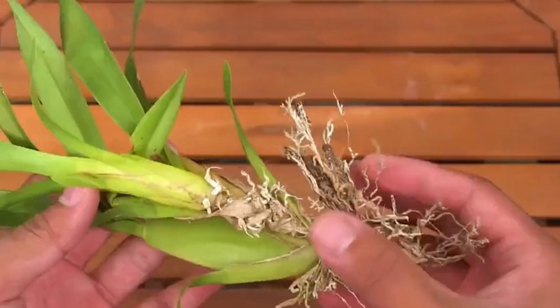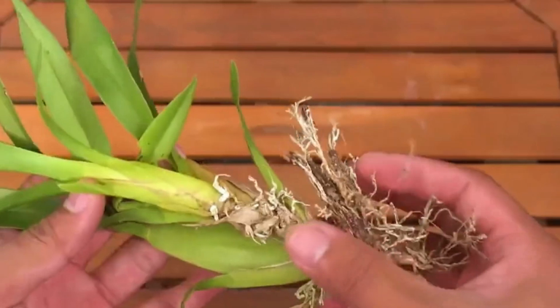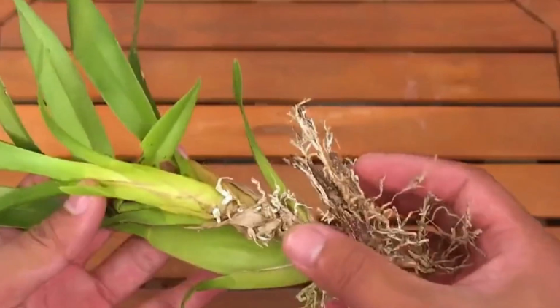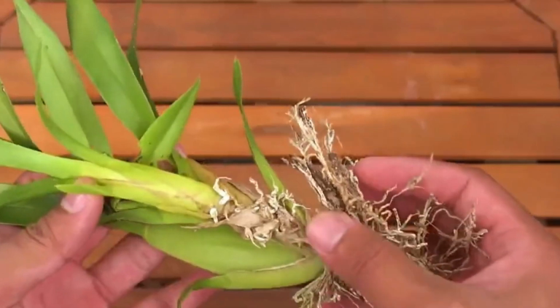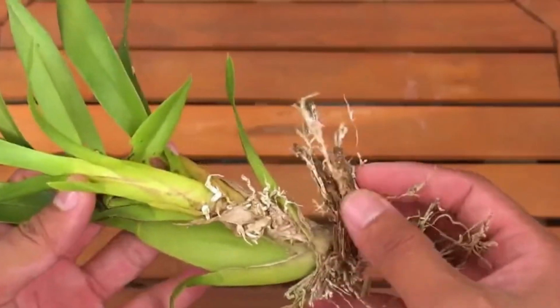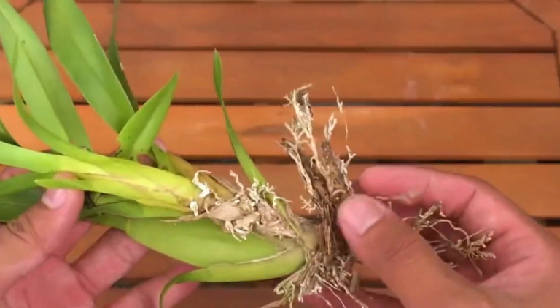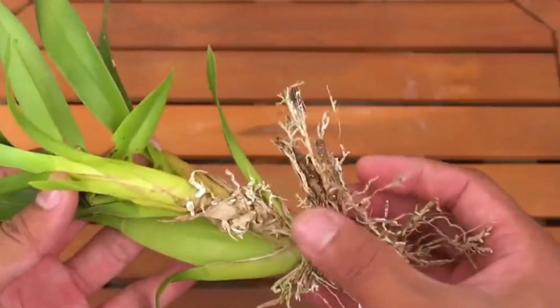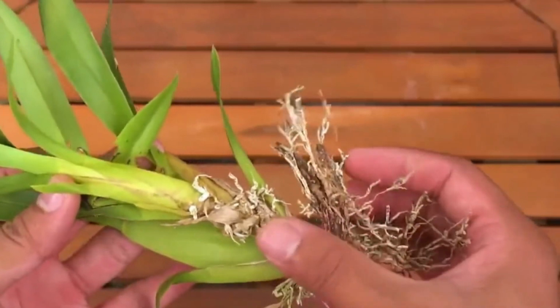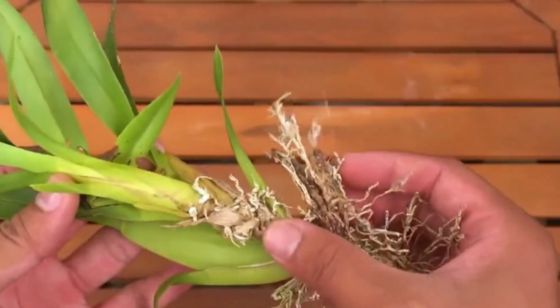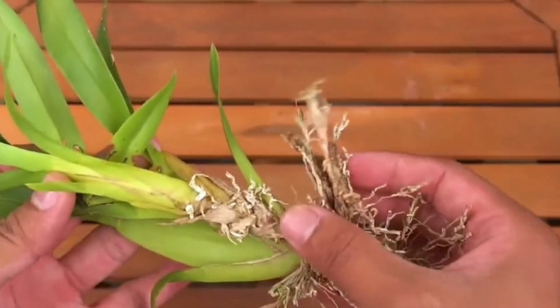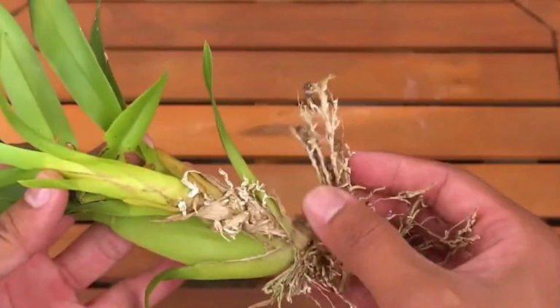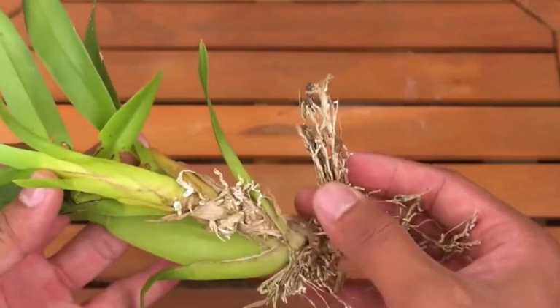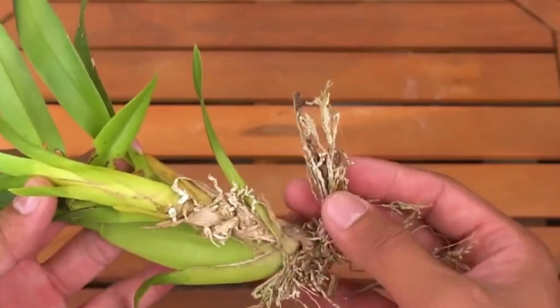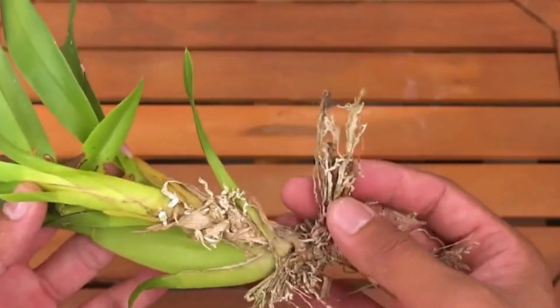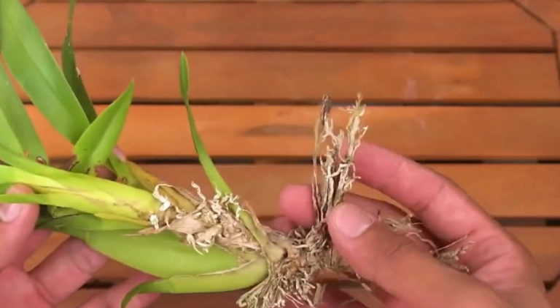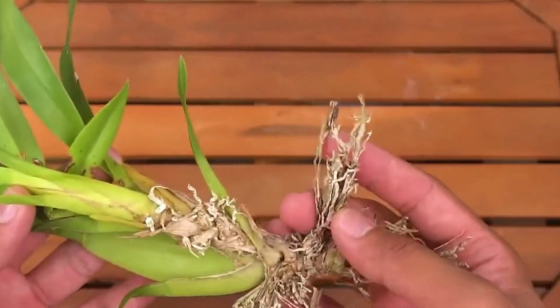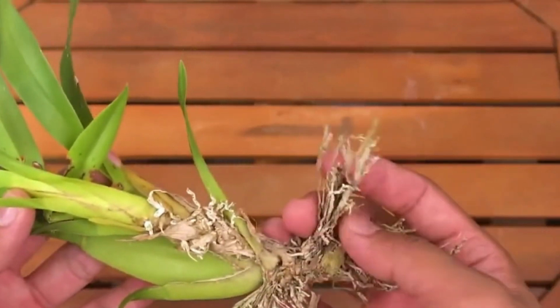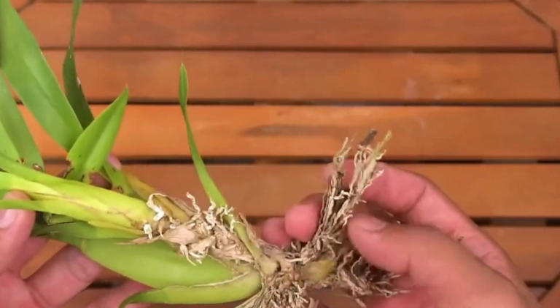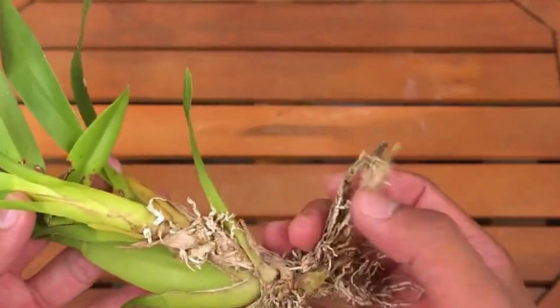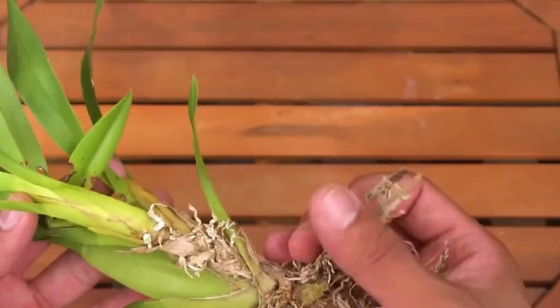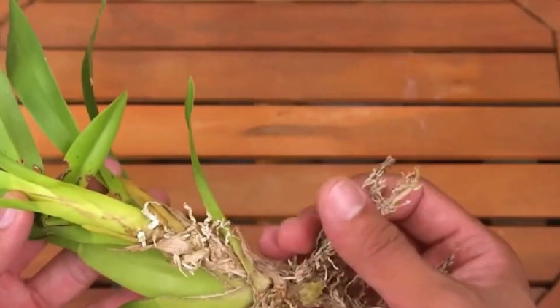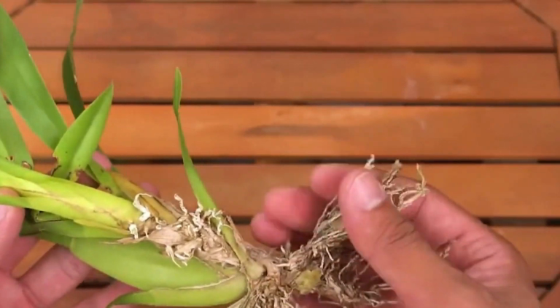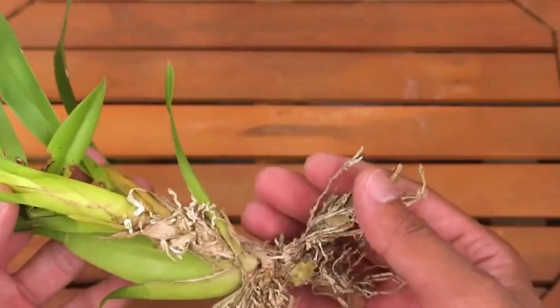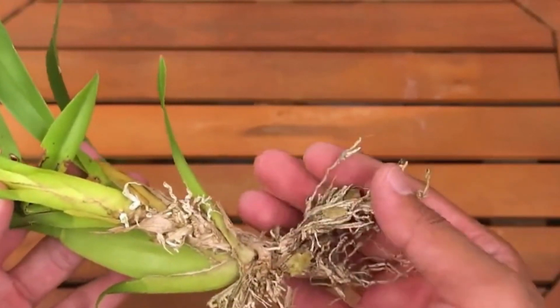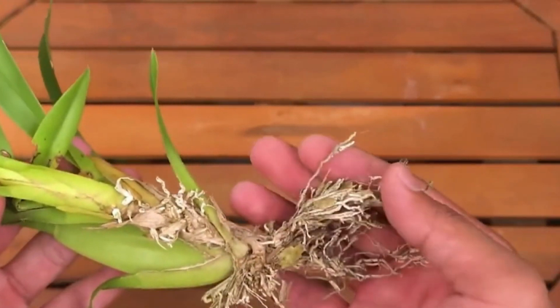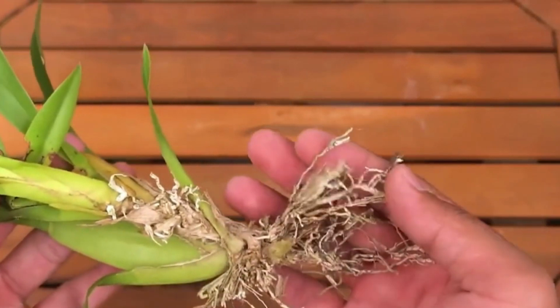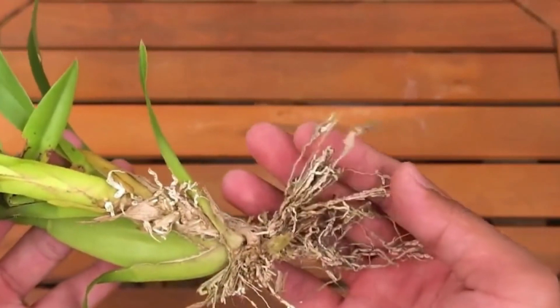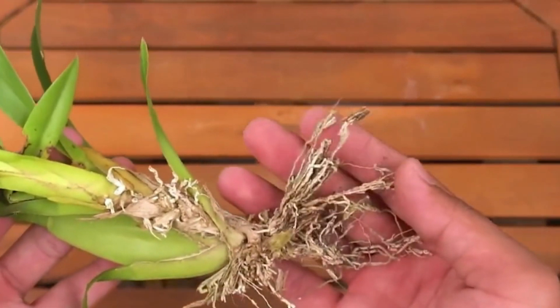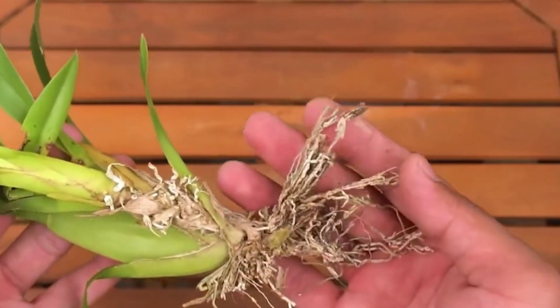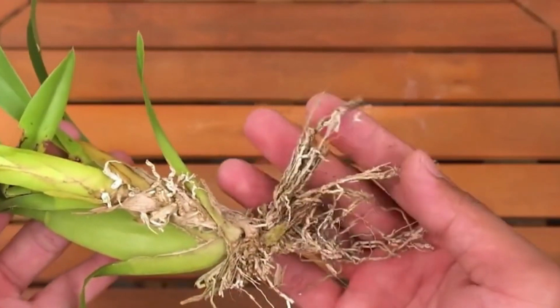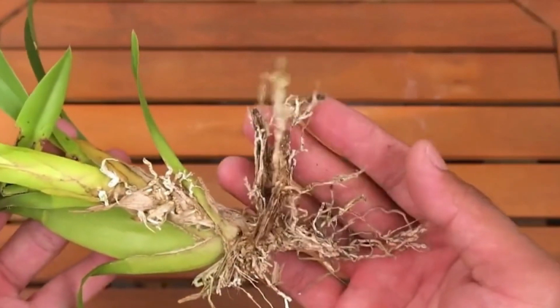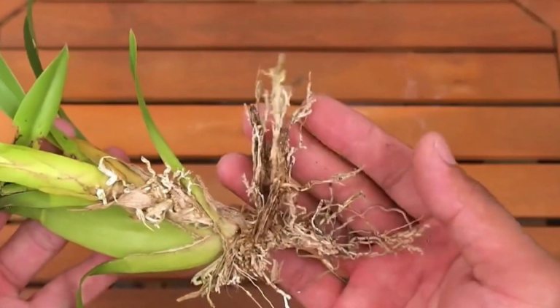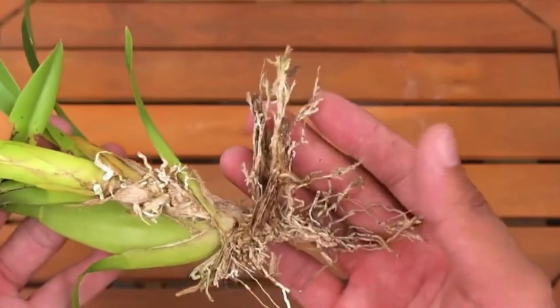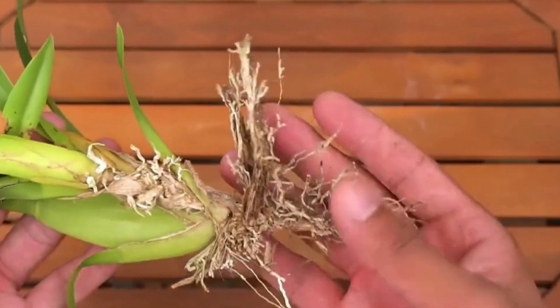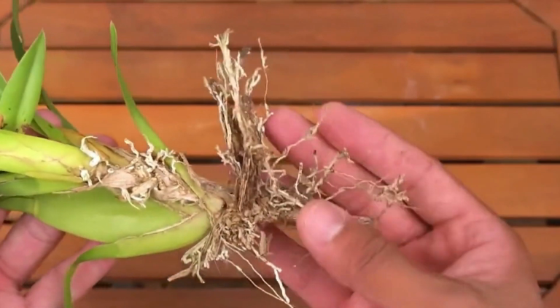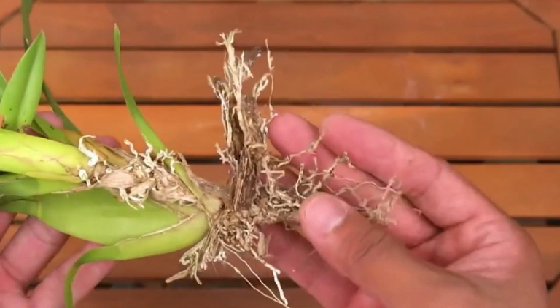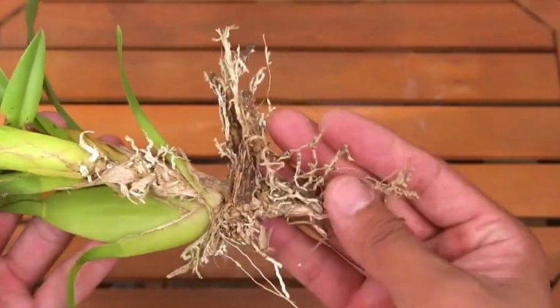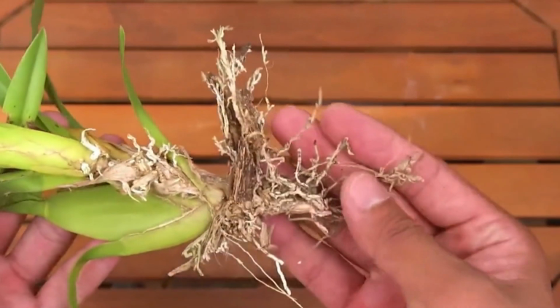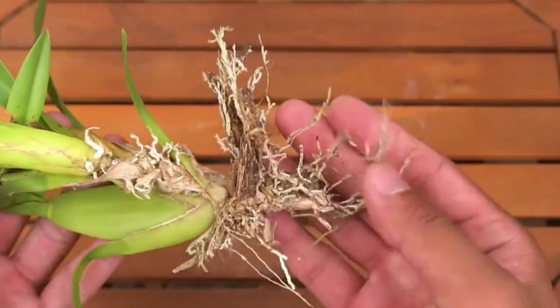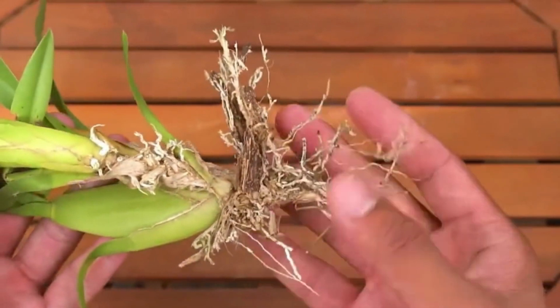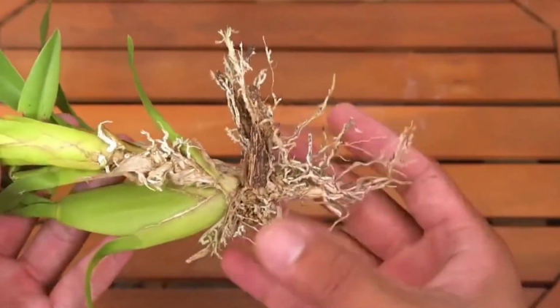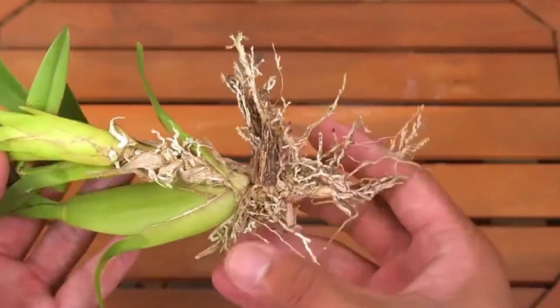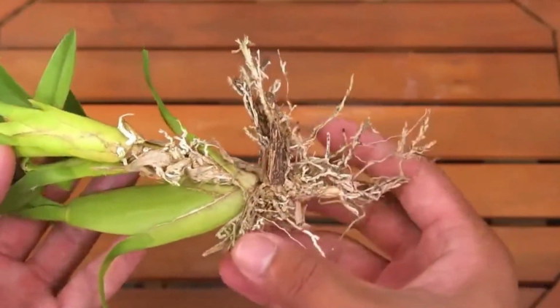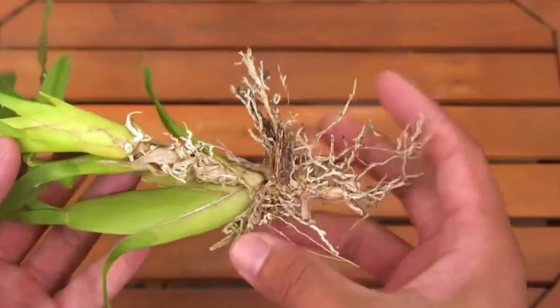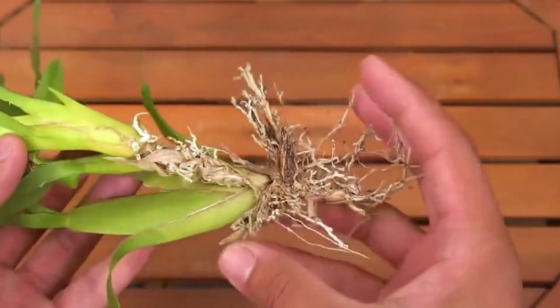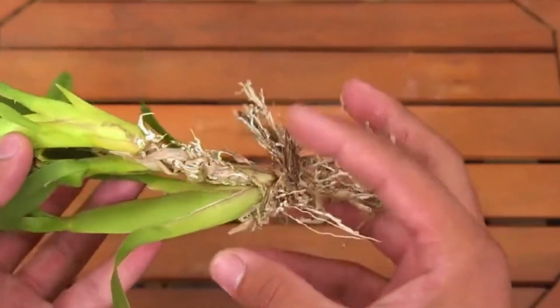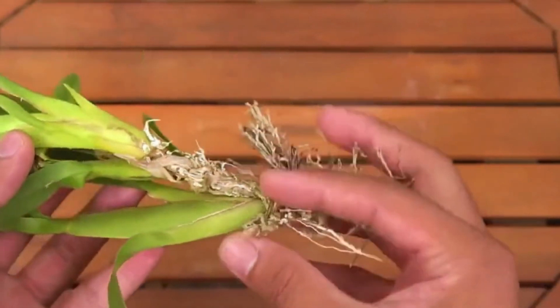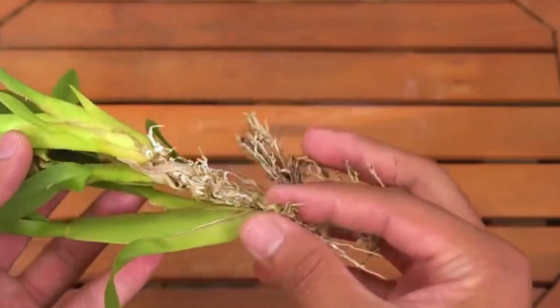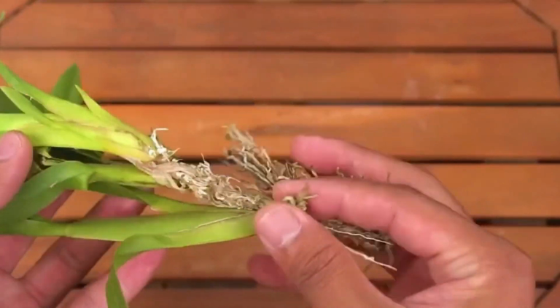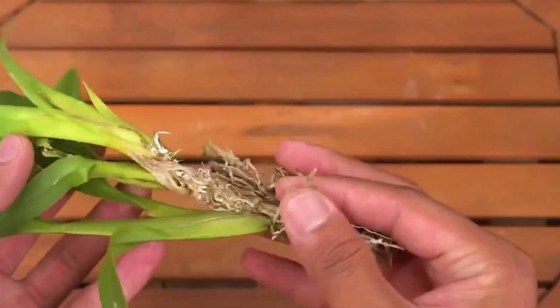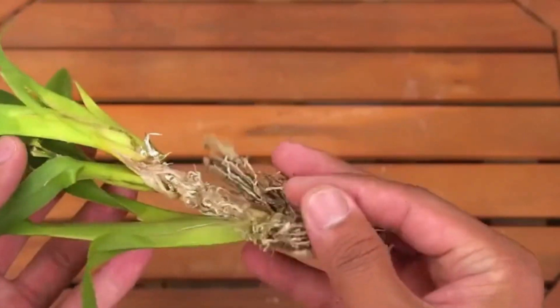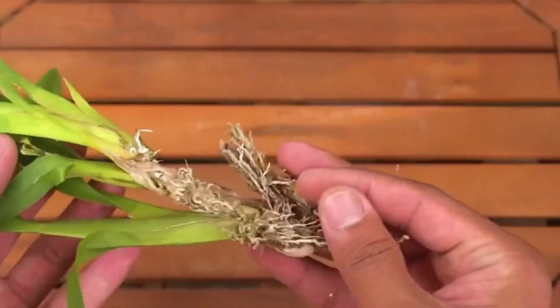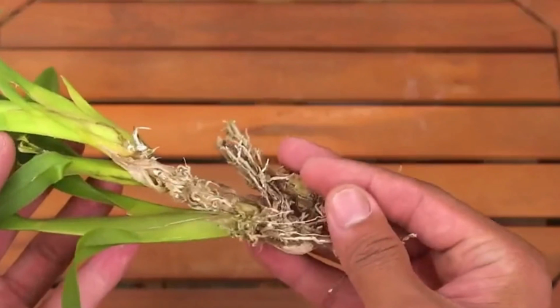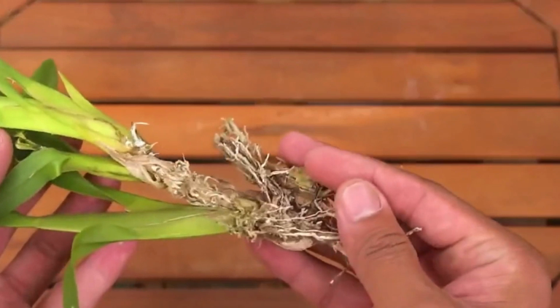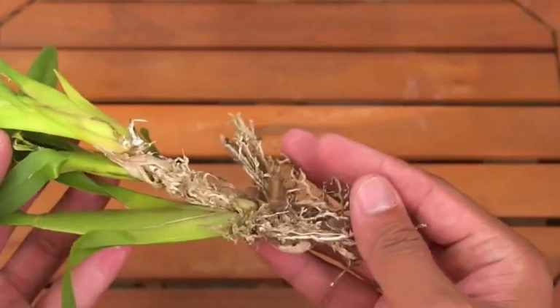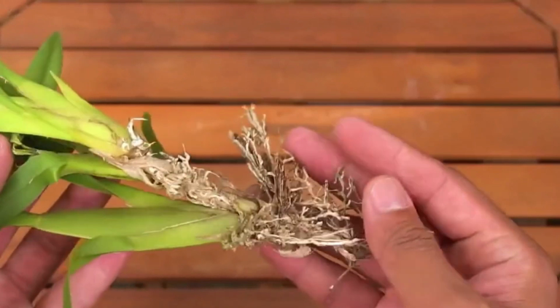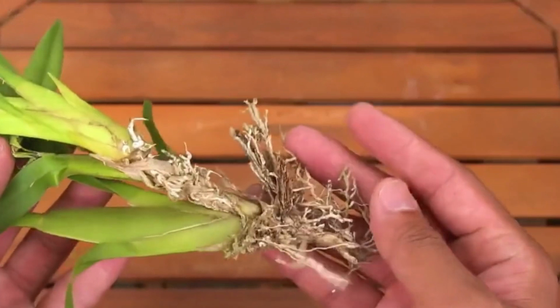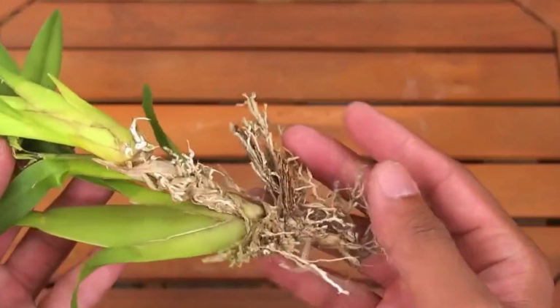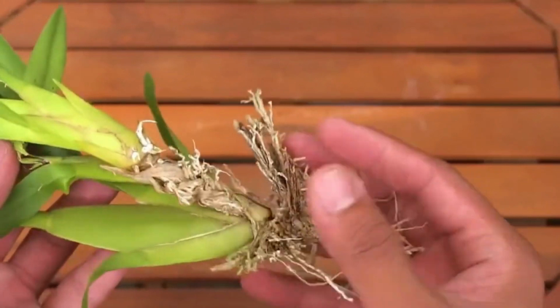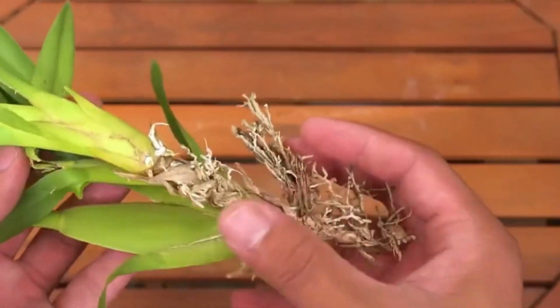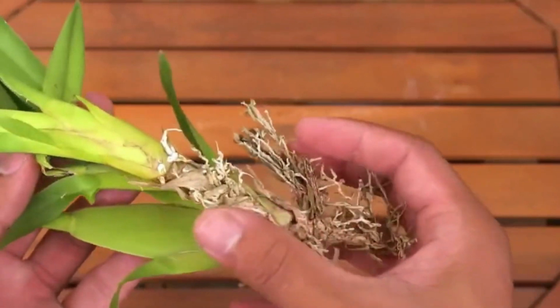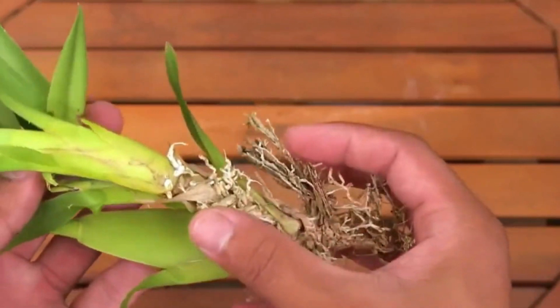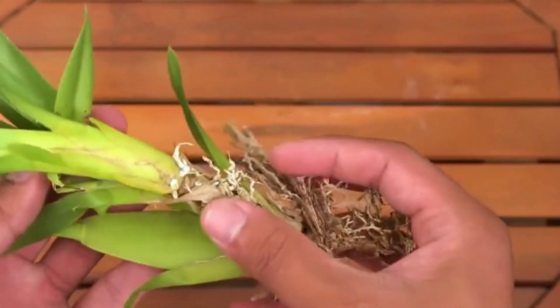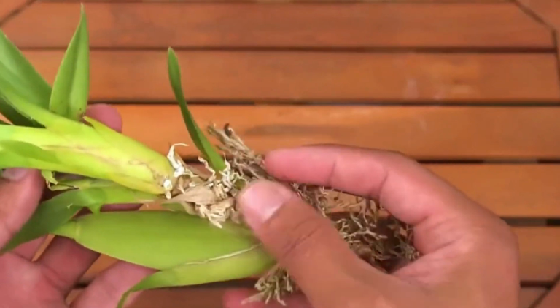If the stone blue plant has rotten roots, don't throw it. Soak it in garlic water to restore its vitality.